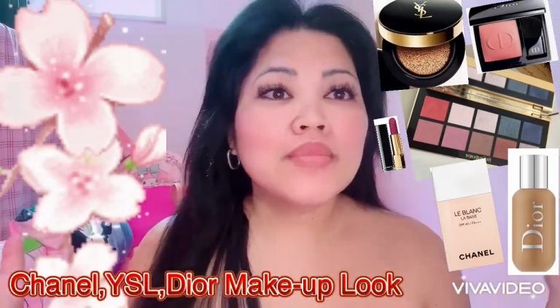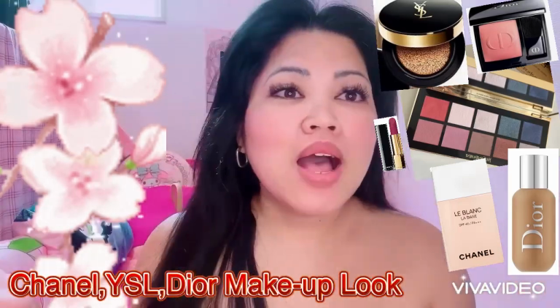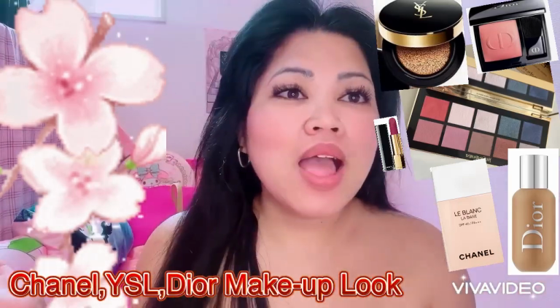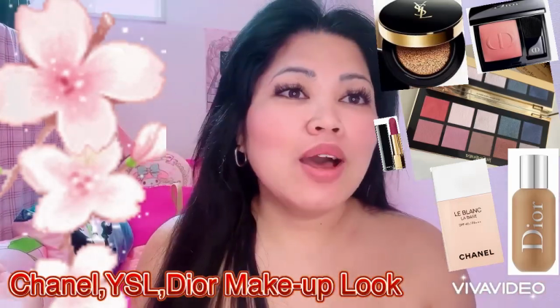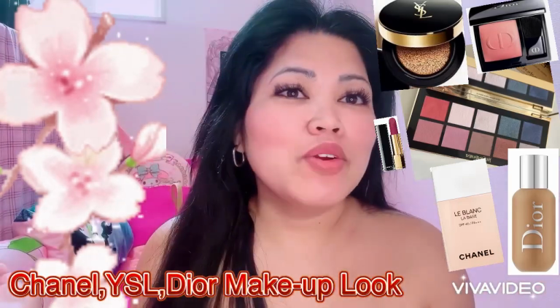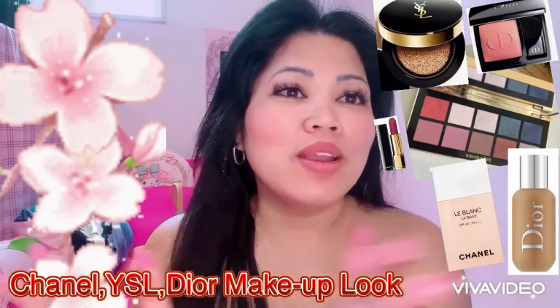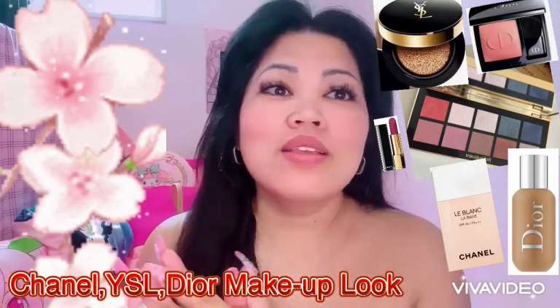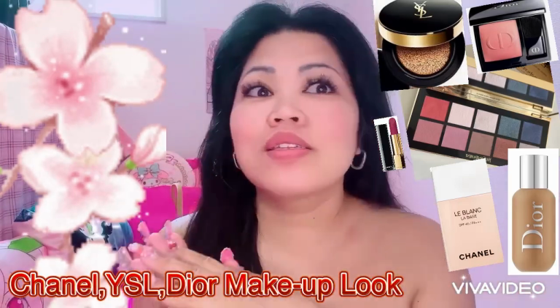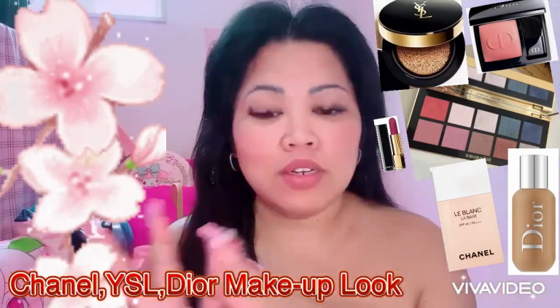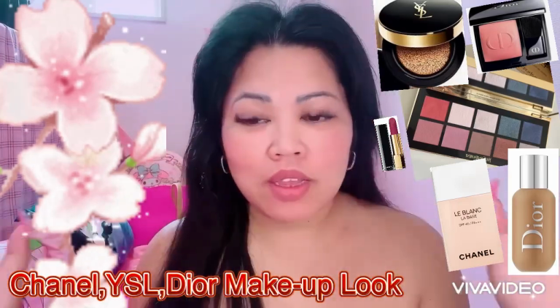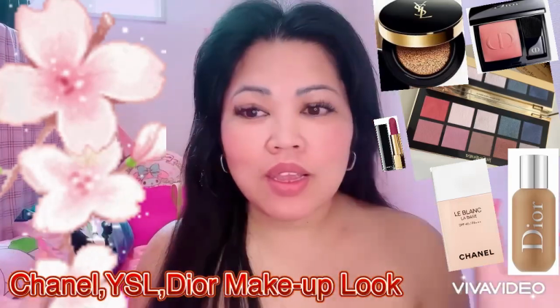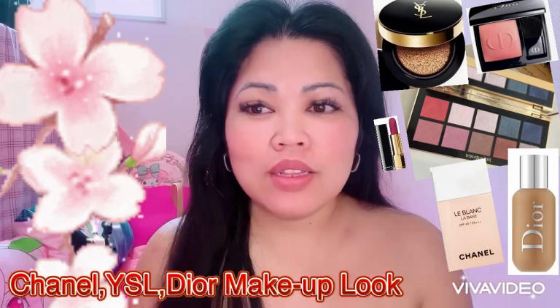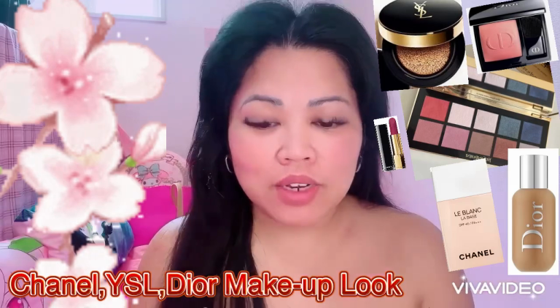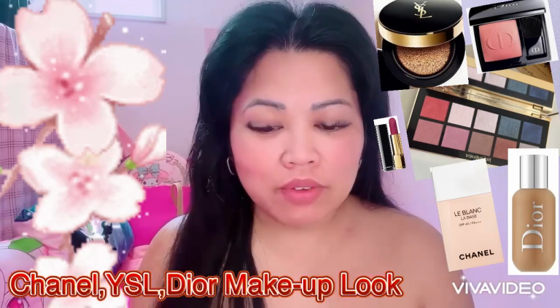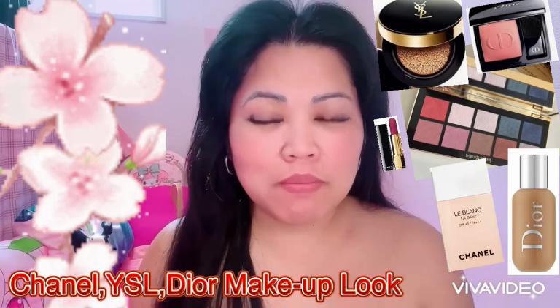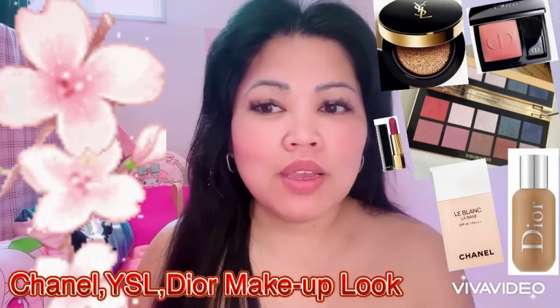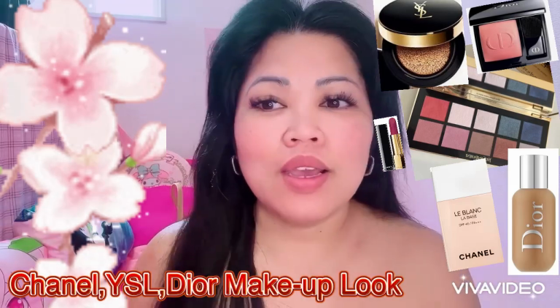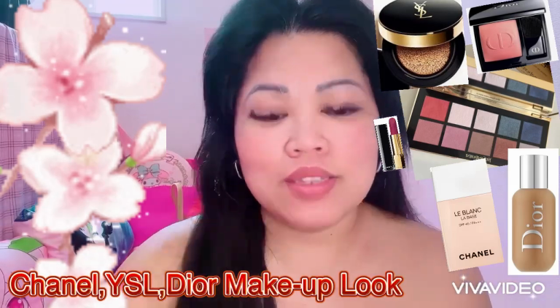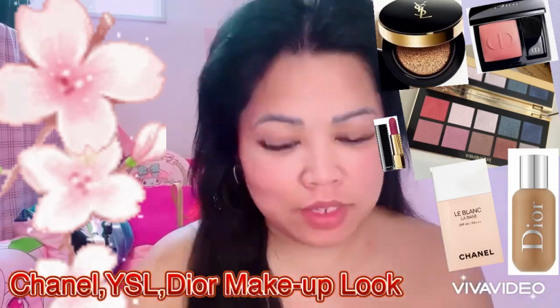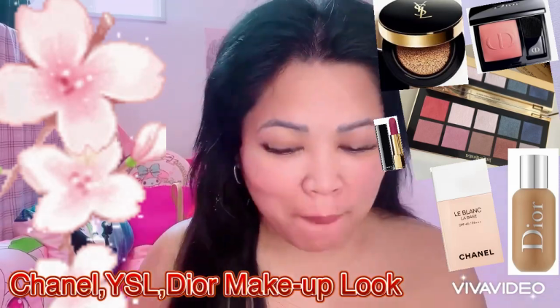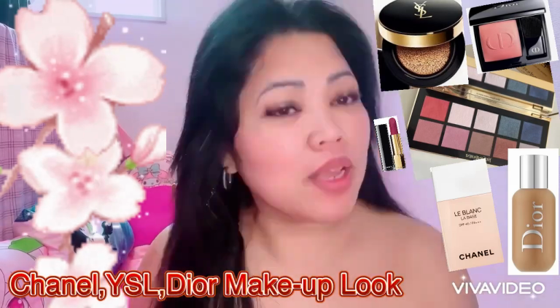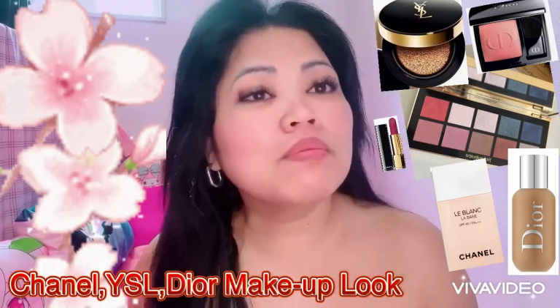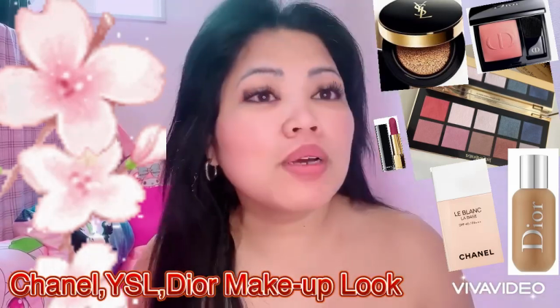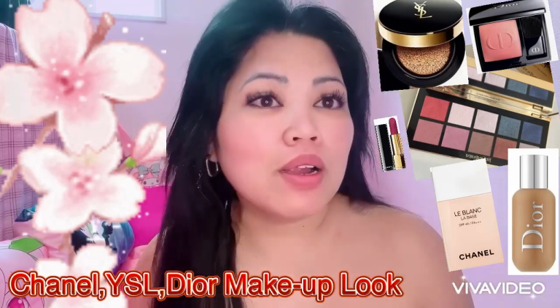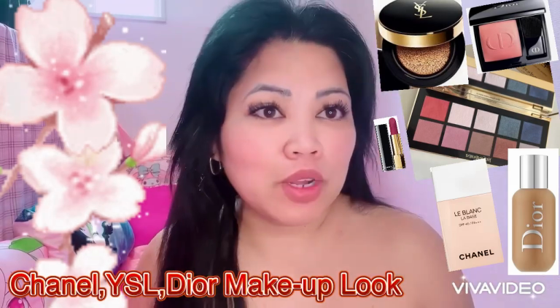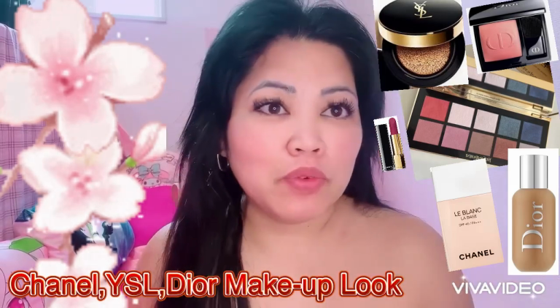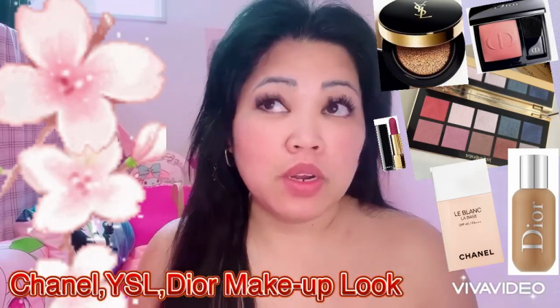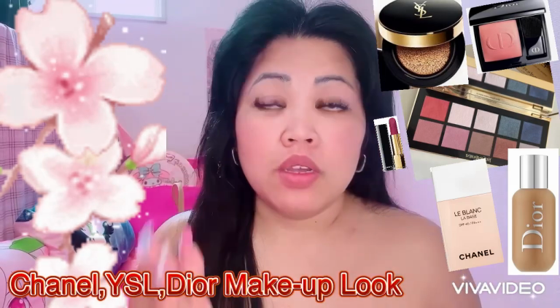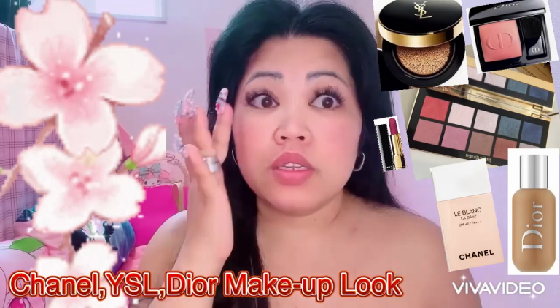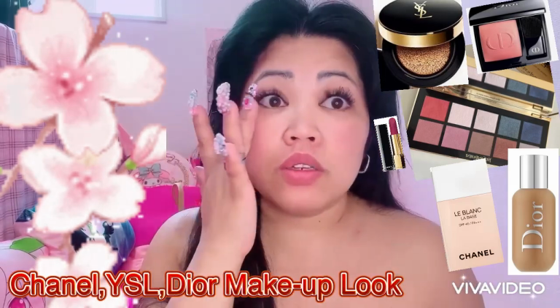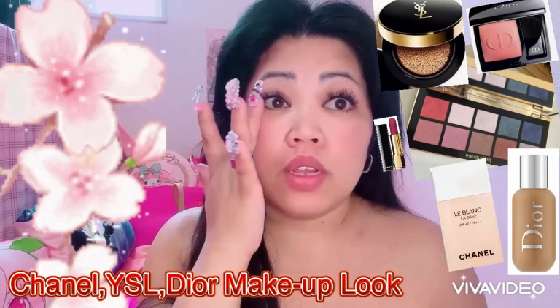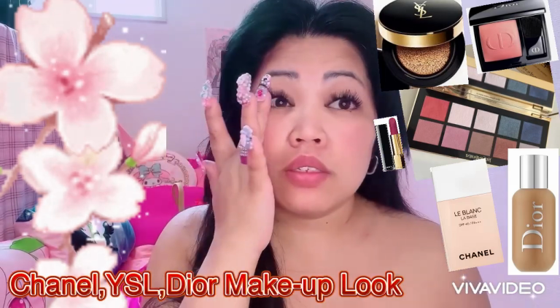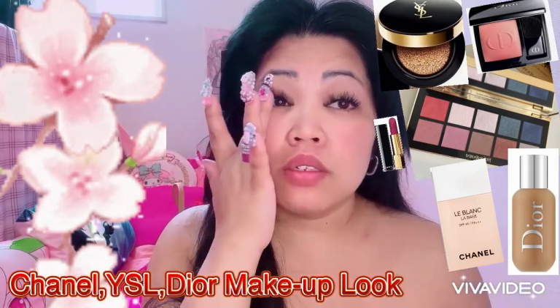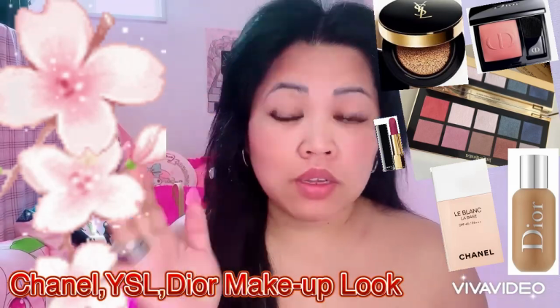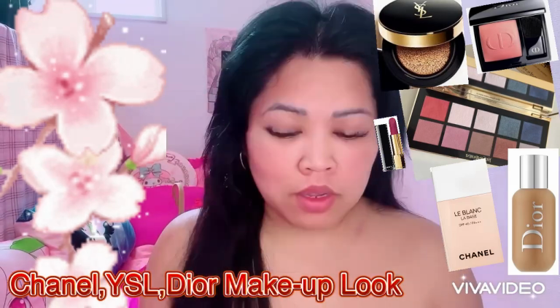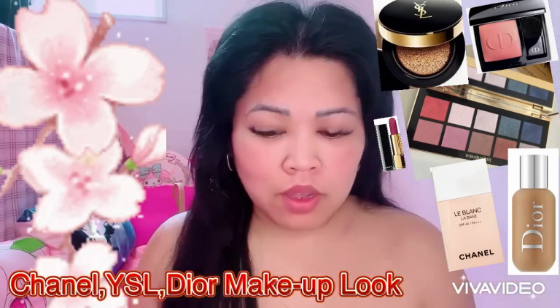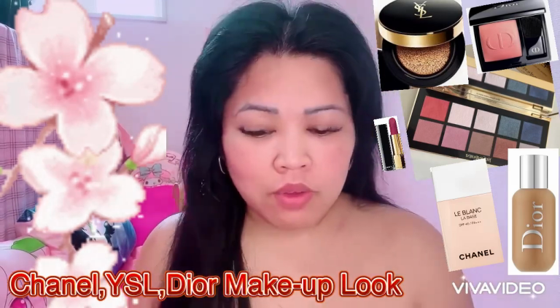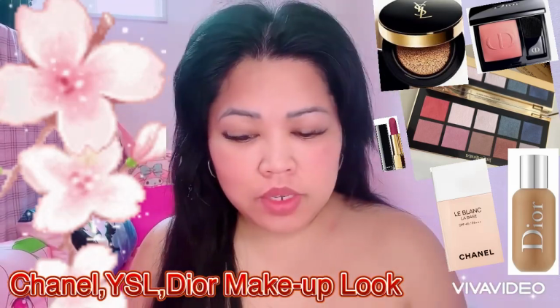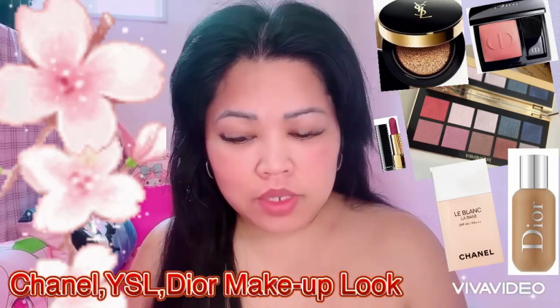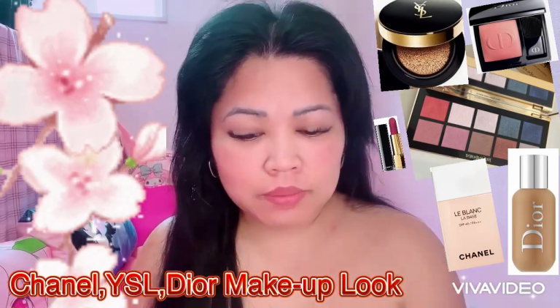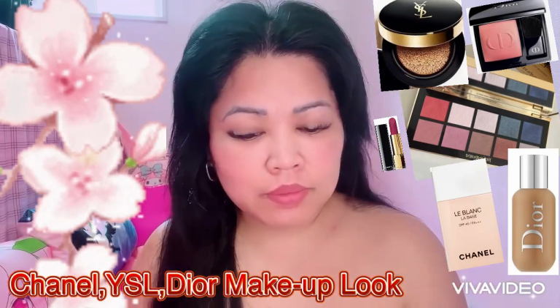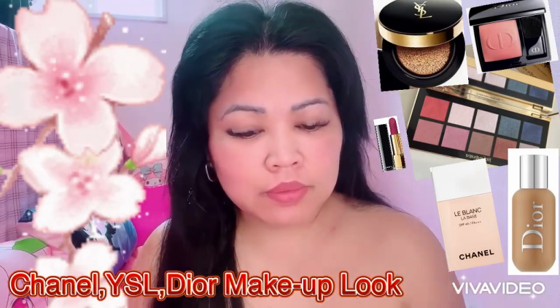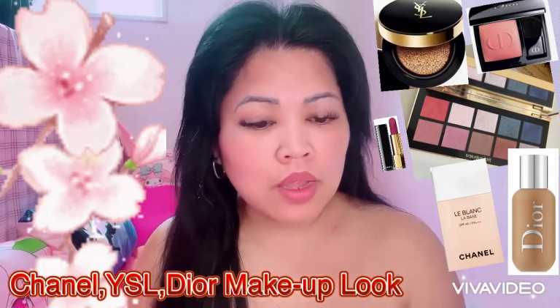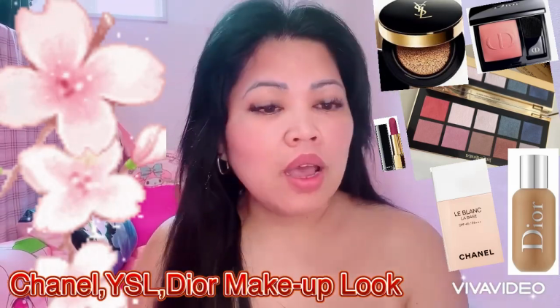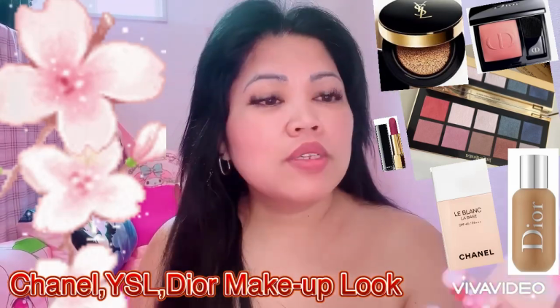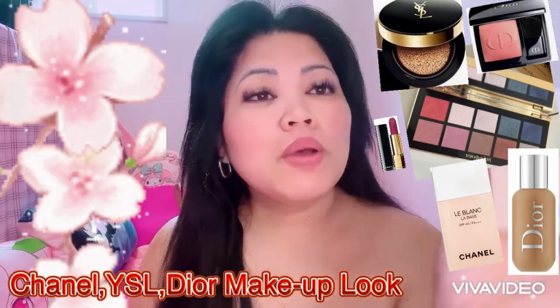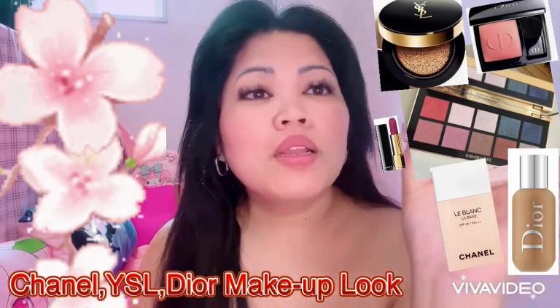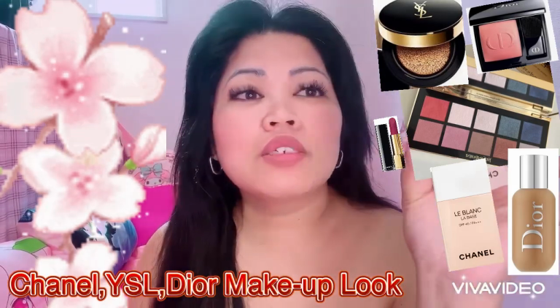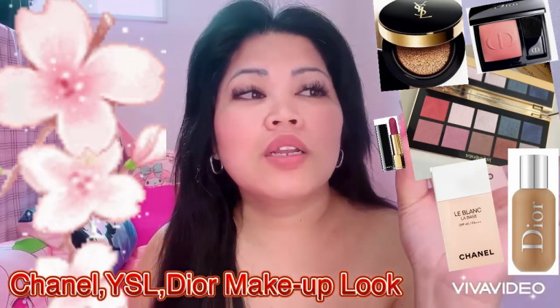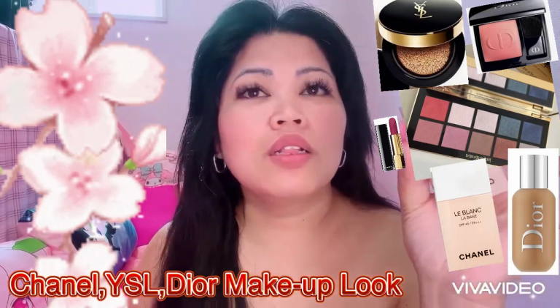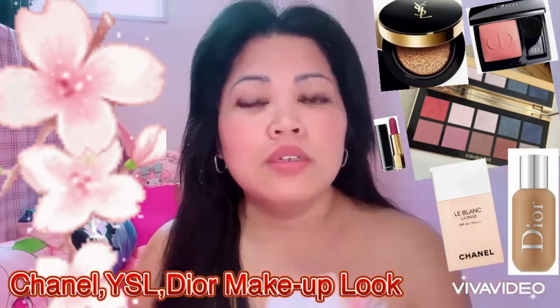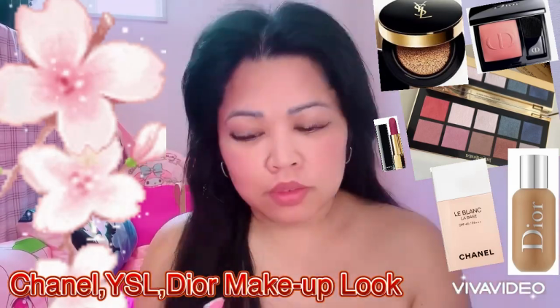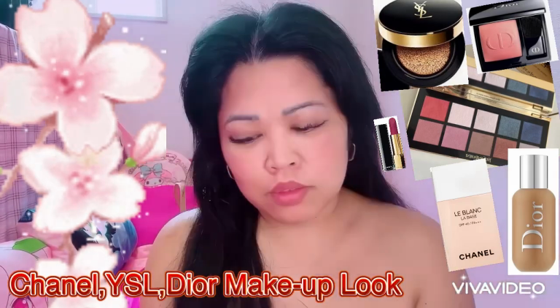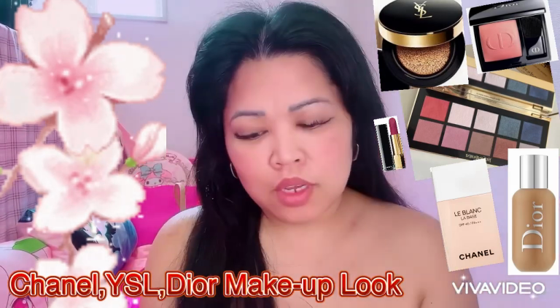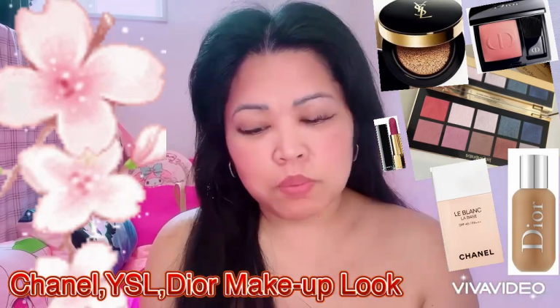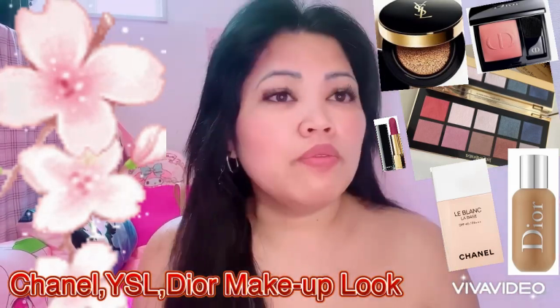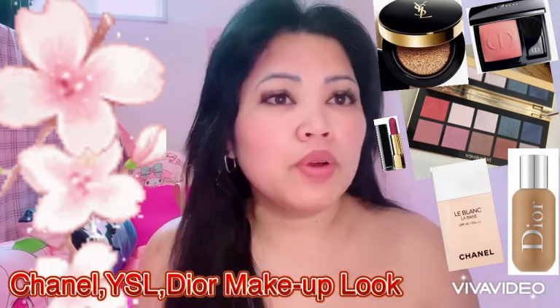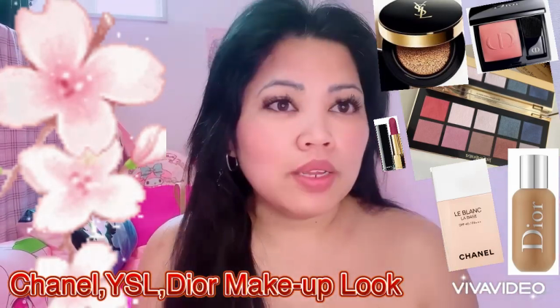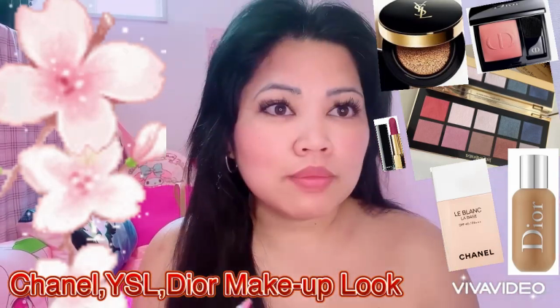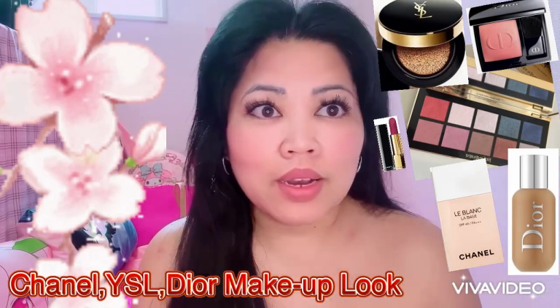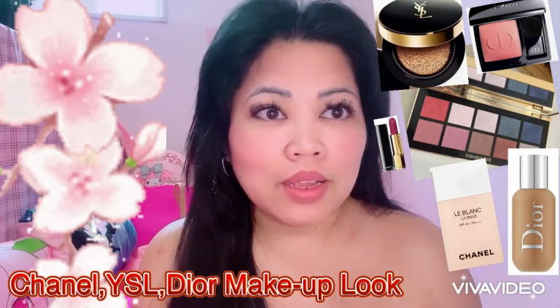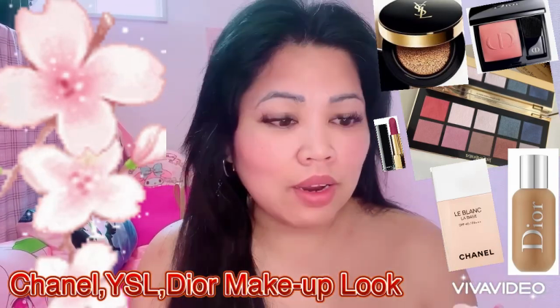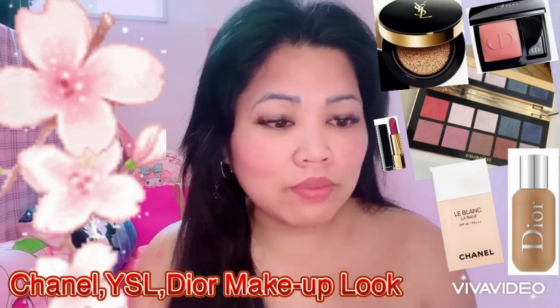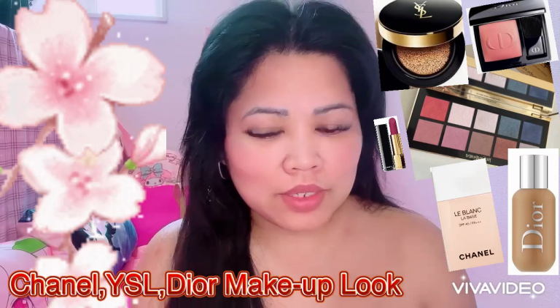Hello everyone, it's a little bit of a day and it's a little bit of a makeup for this day. First, I'm using my red-brown Chanel — it's E40 — and I love this.